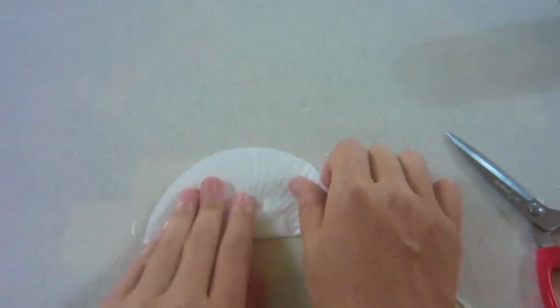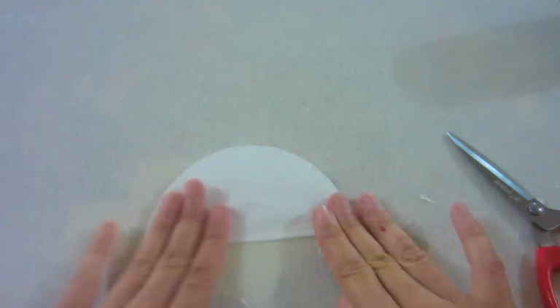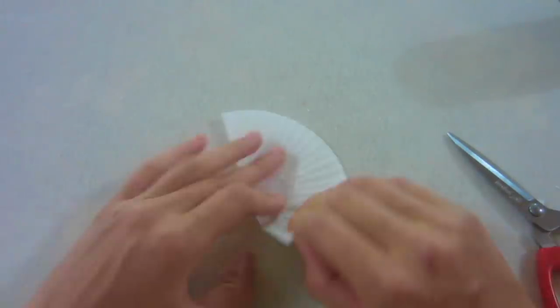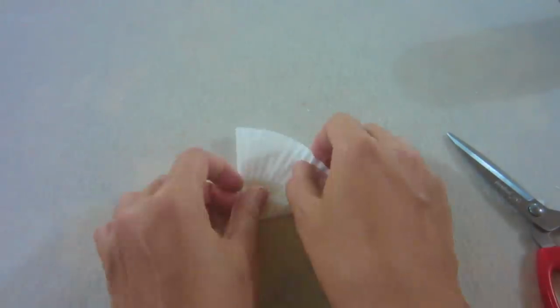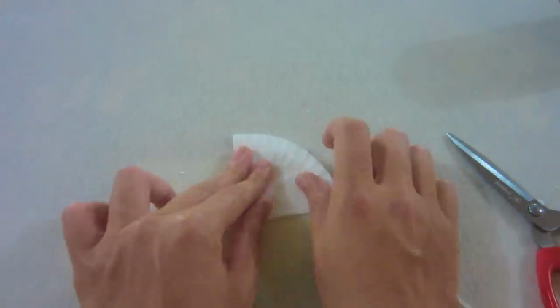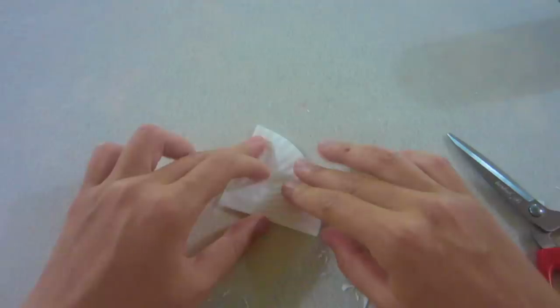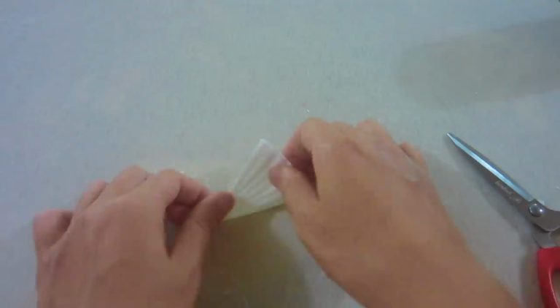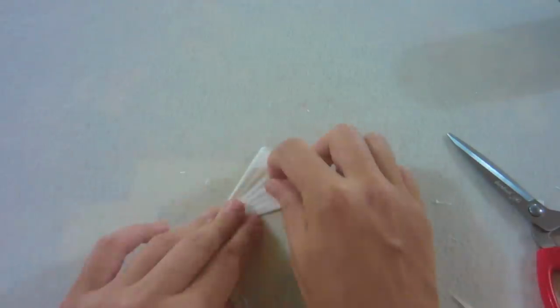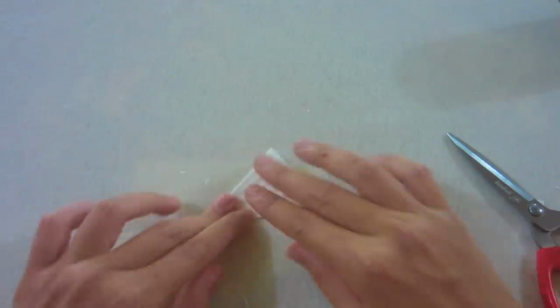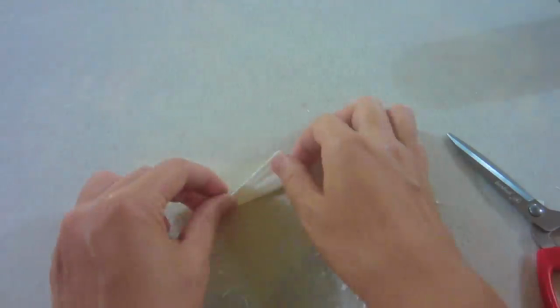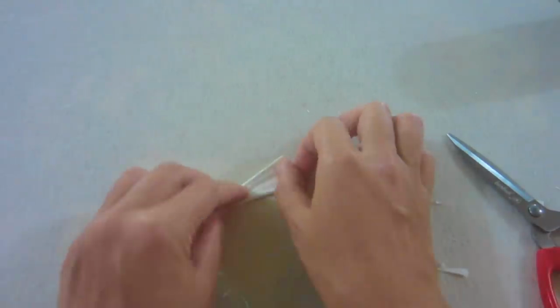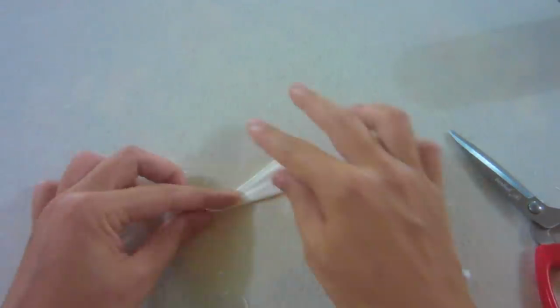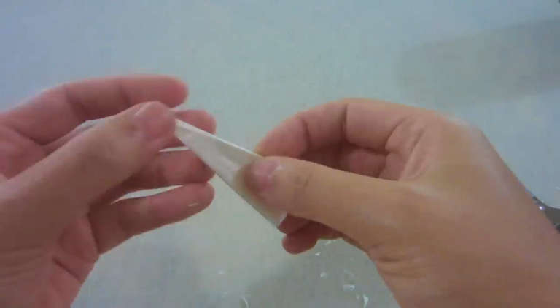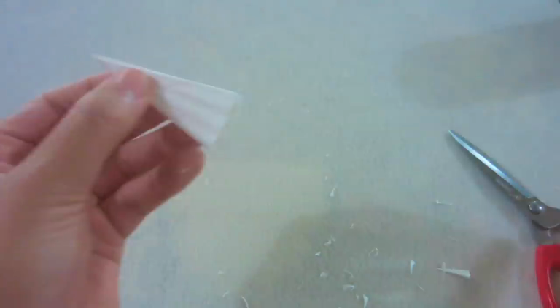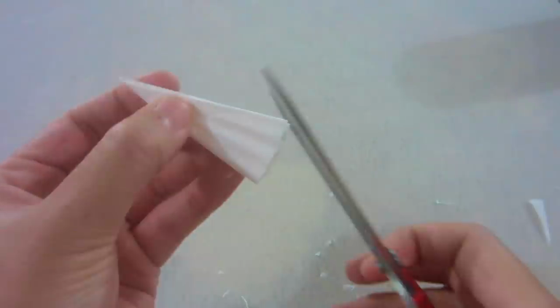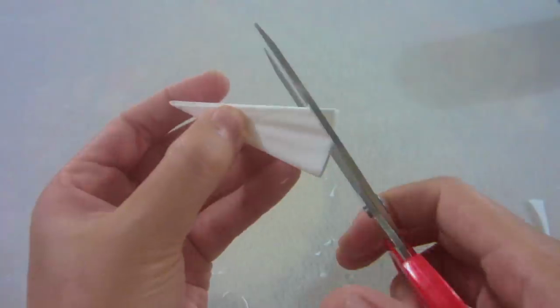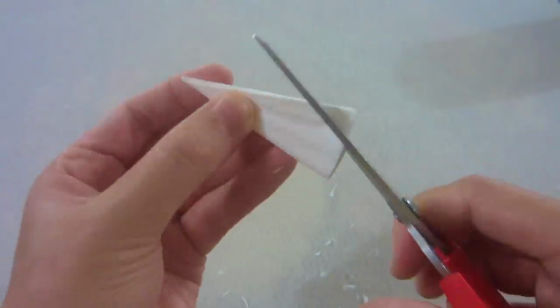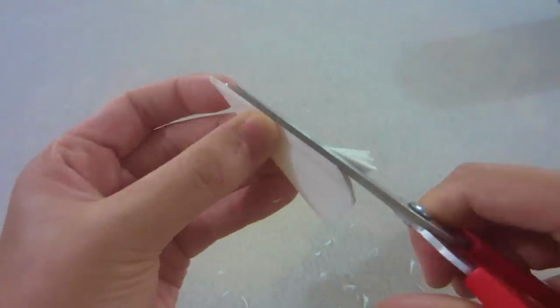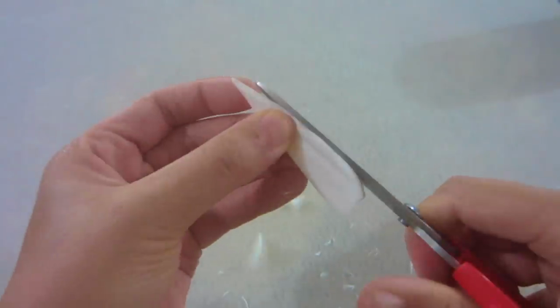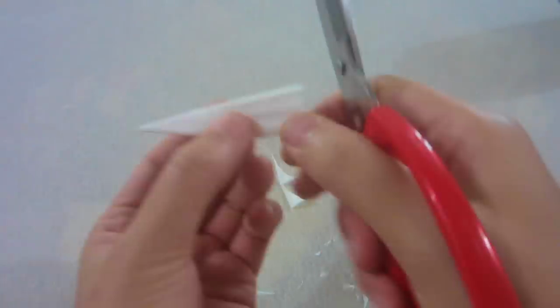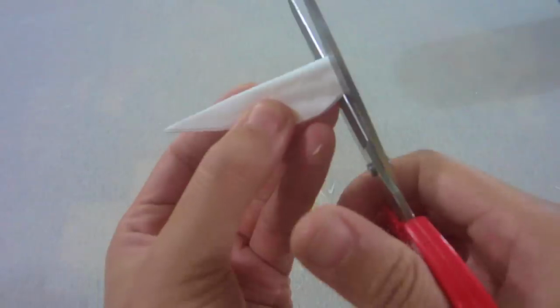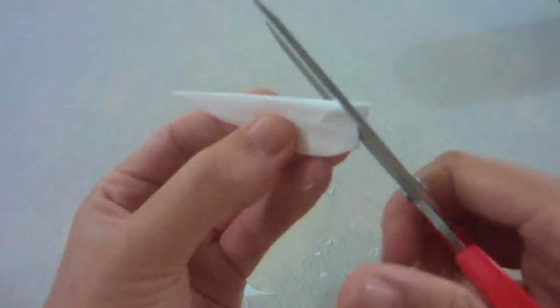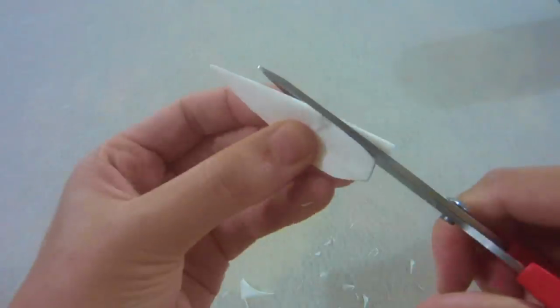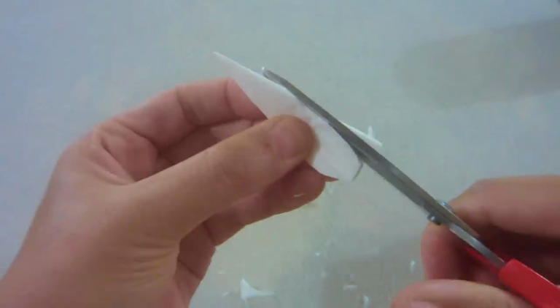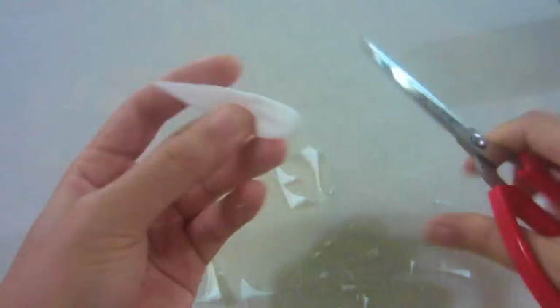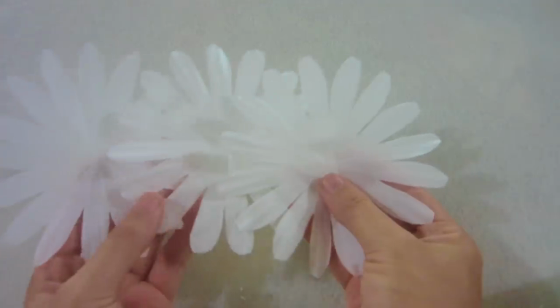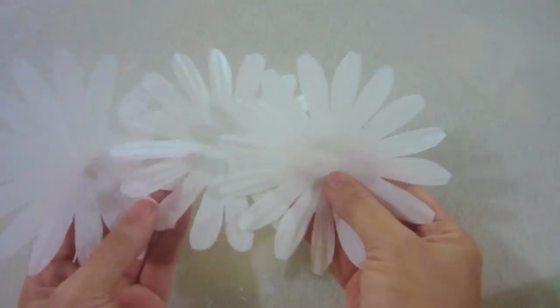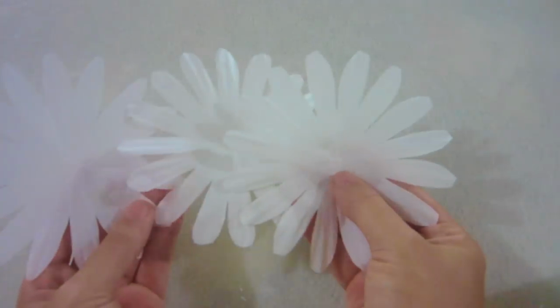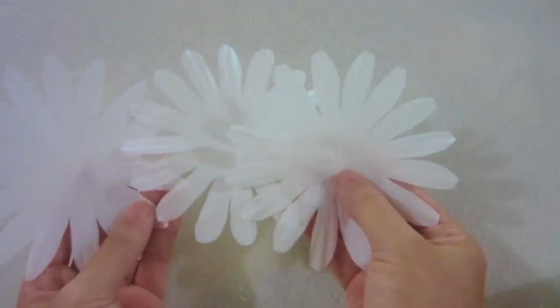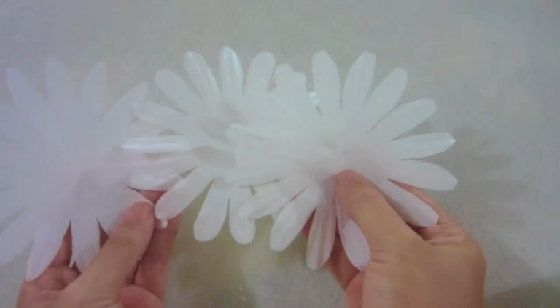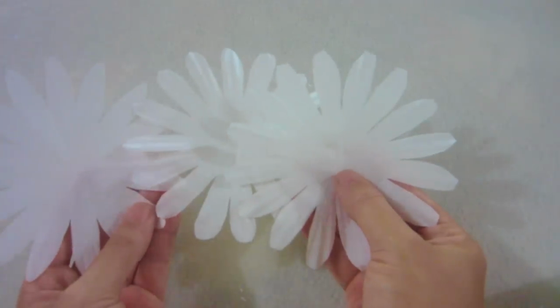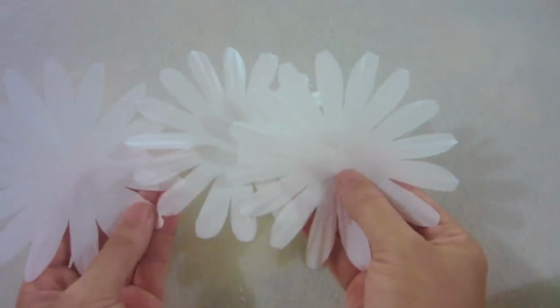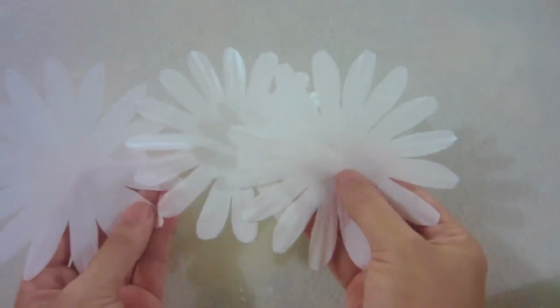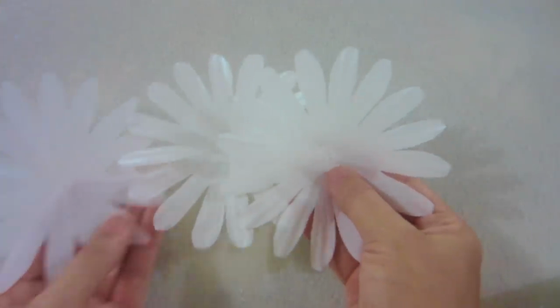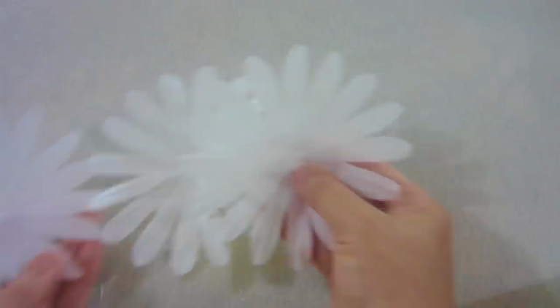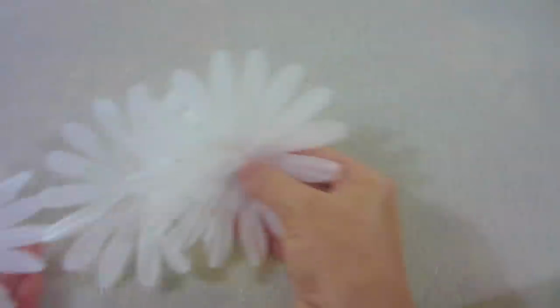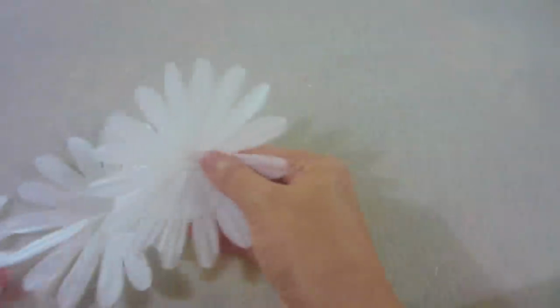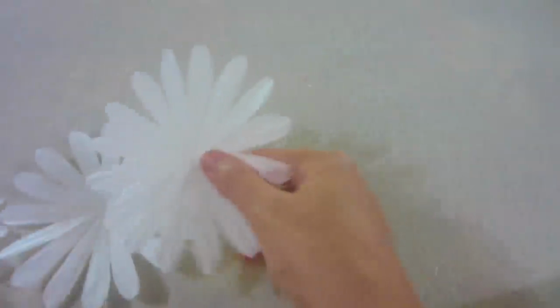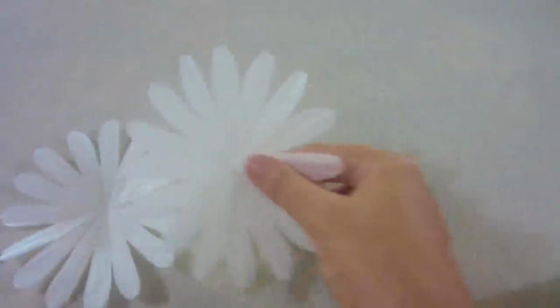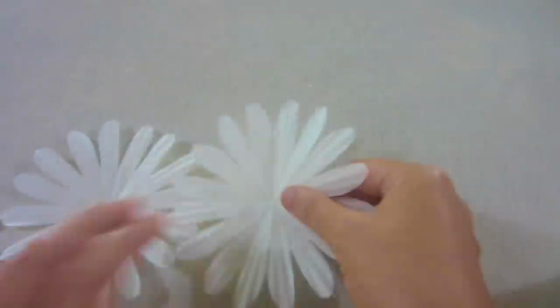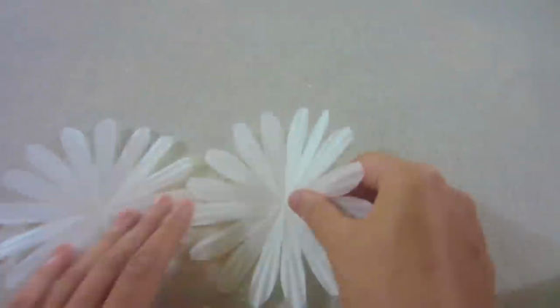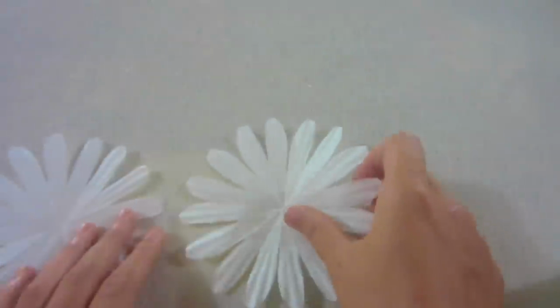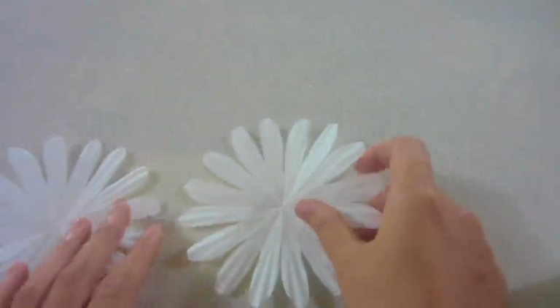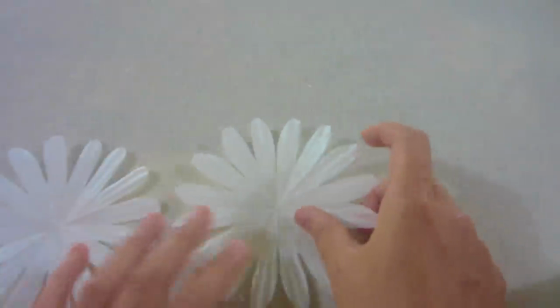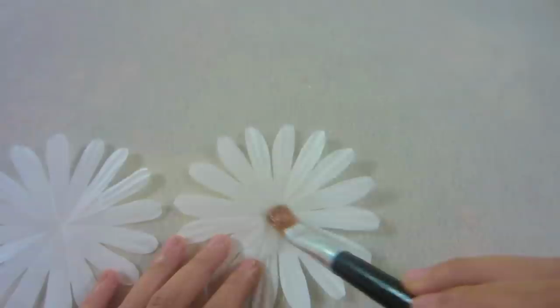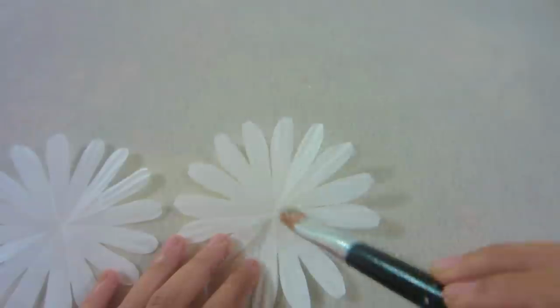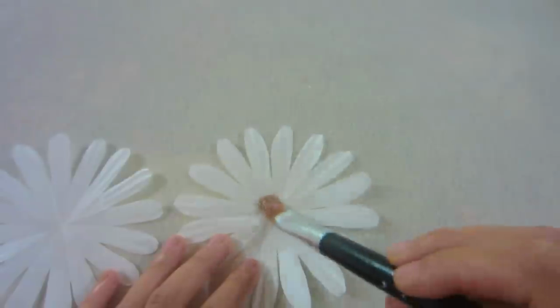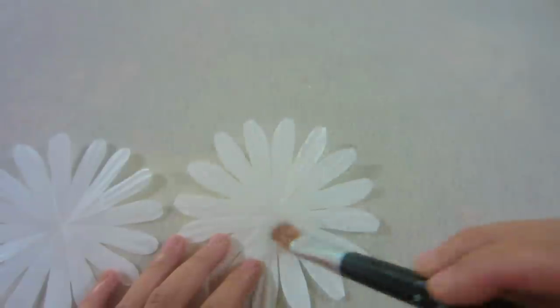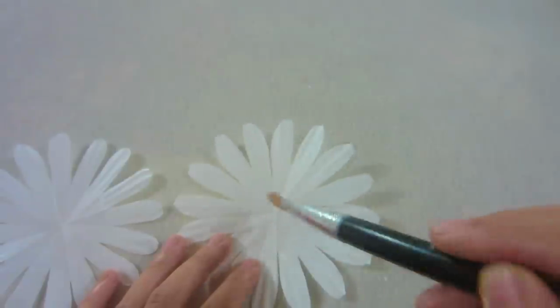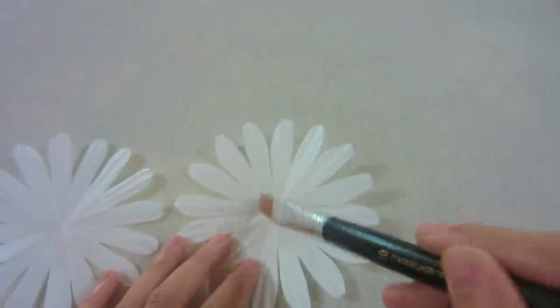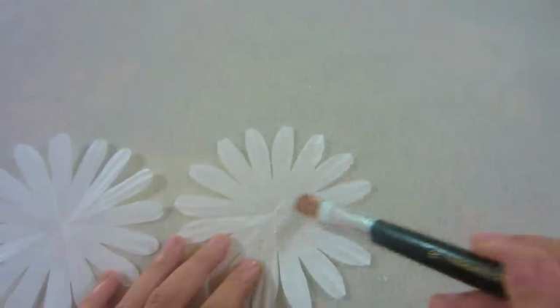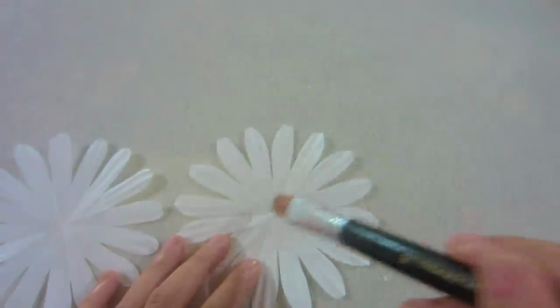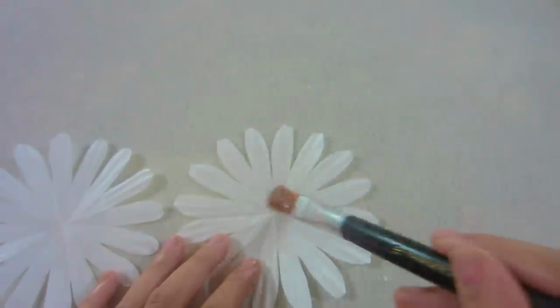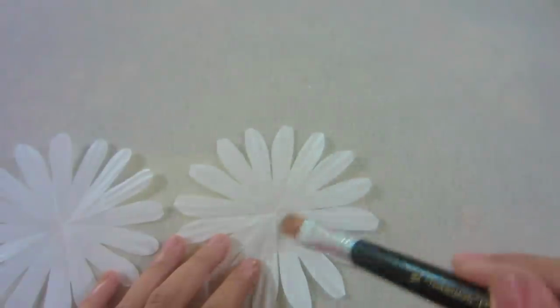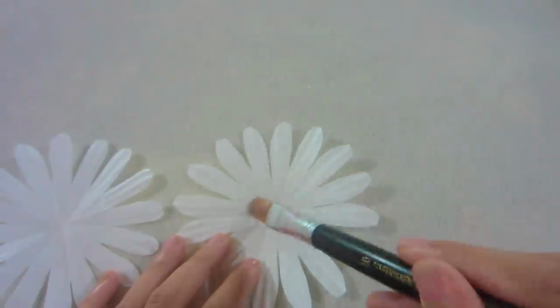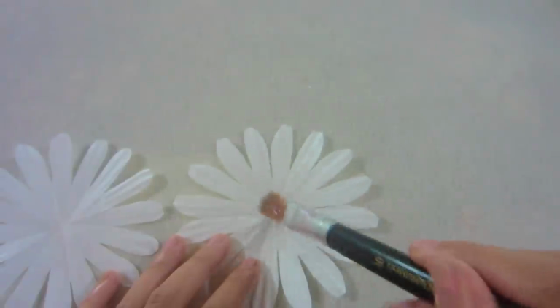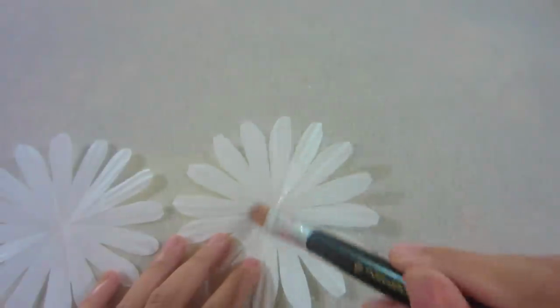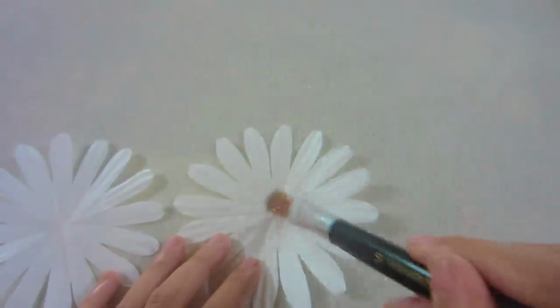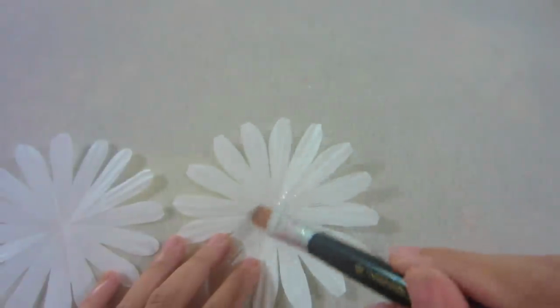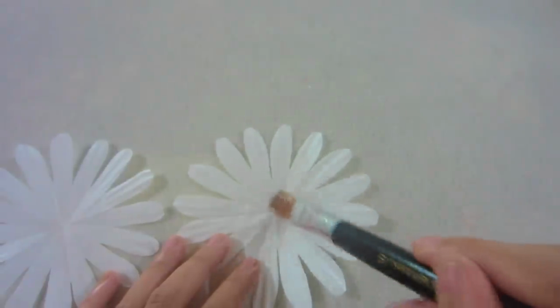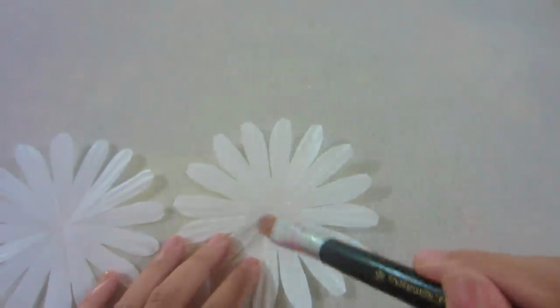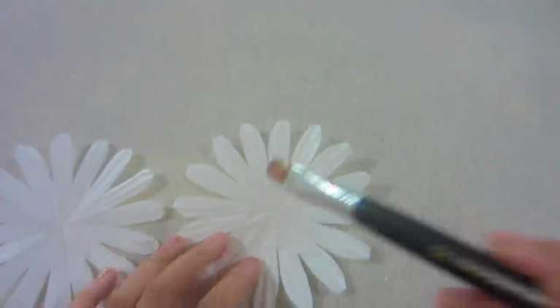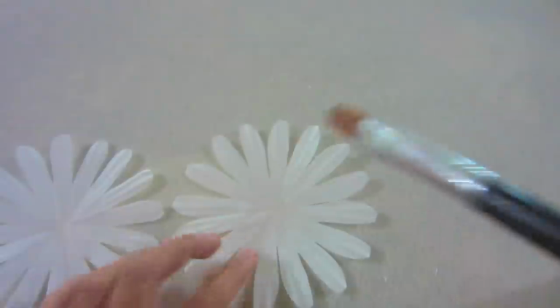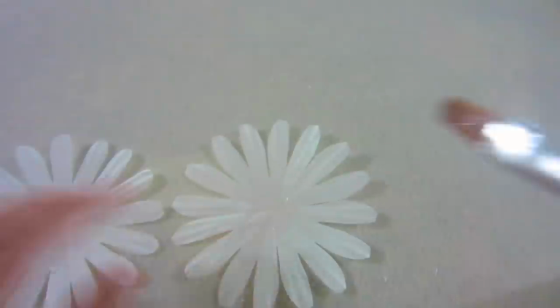Repeat the same steps 2 more times to make 3 layers like this. Use mod podge to glue them together.